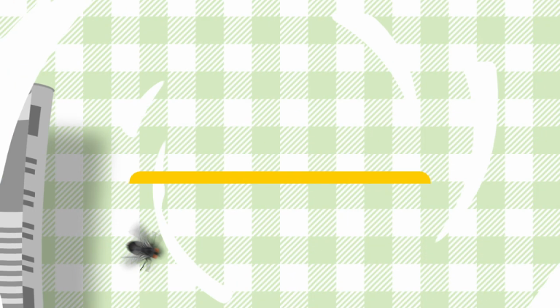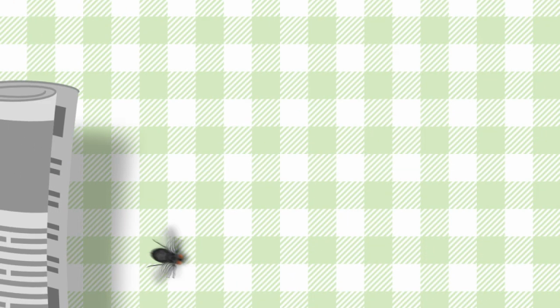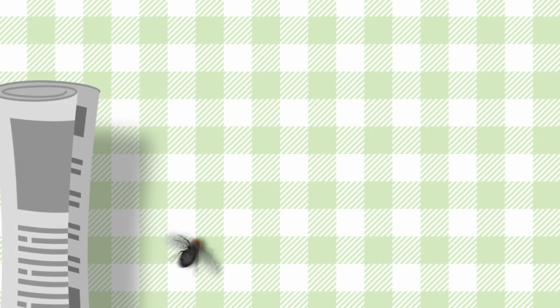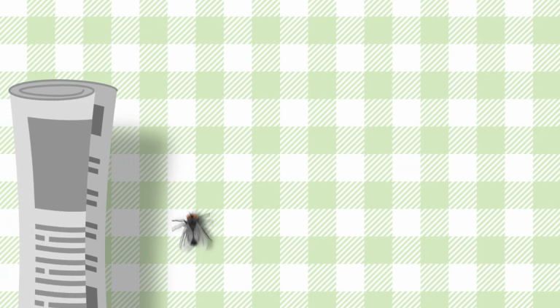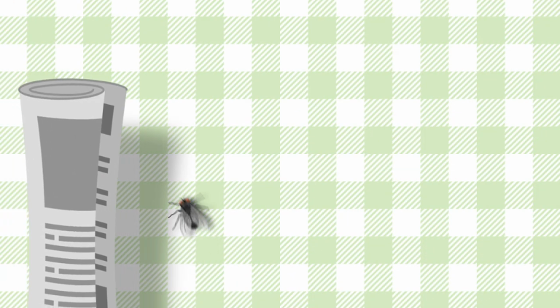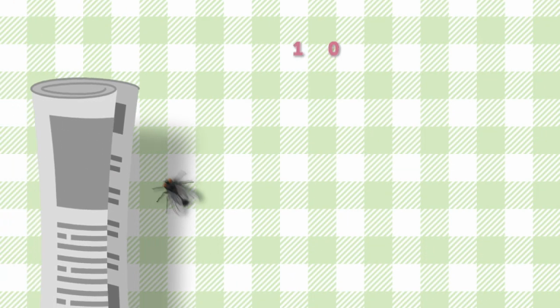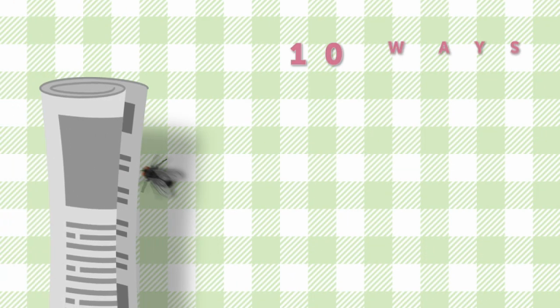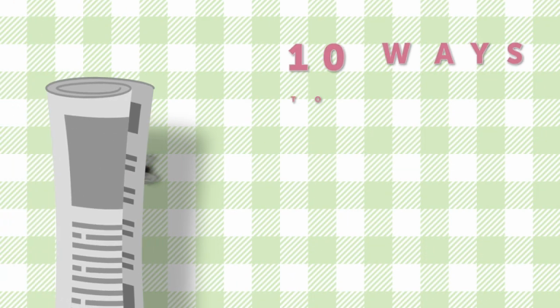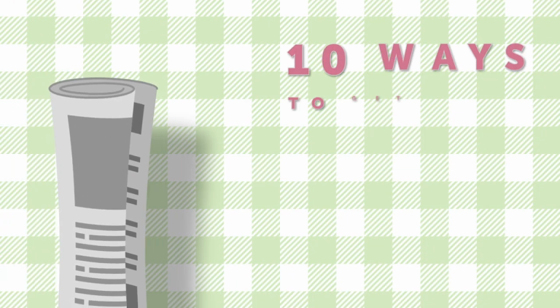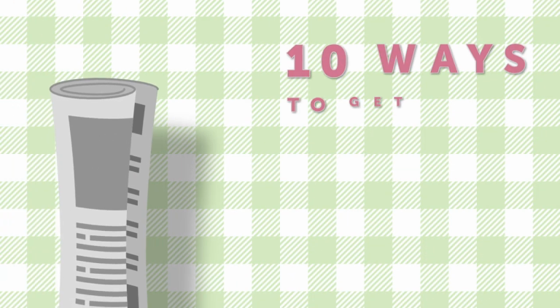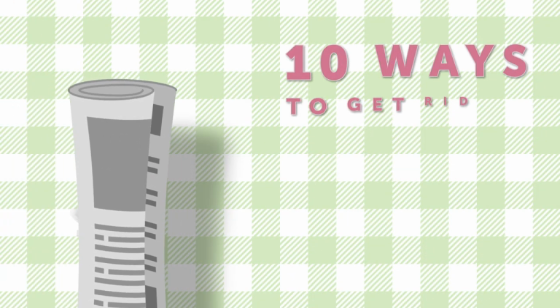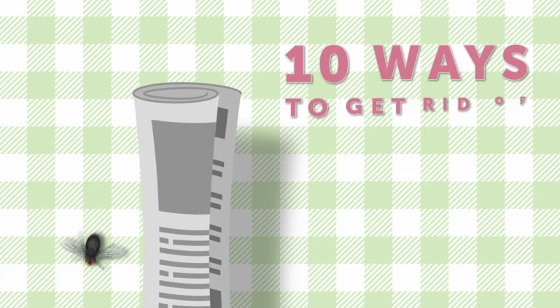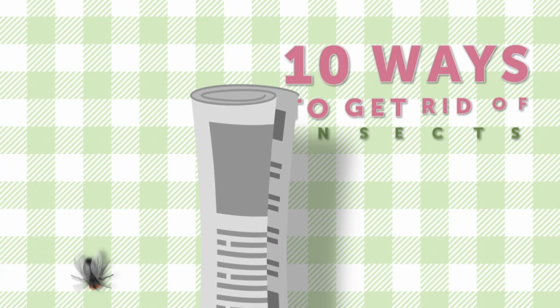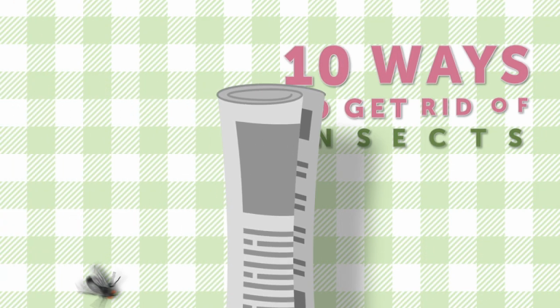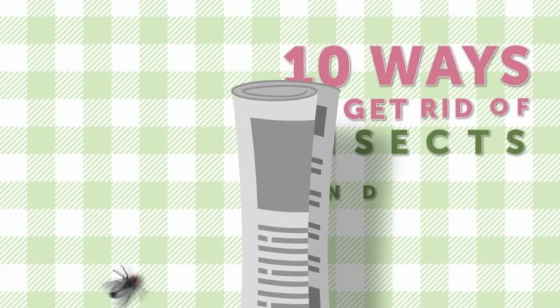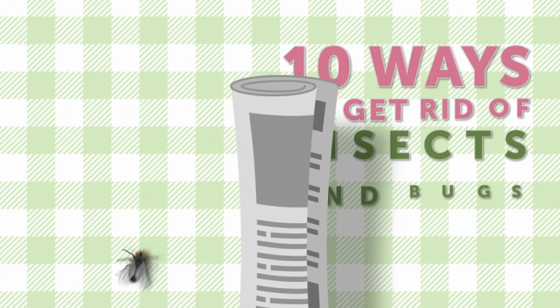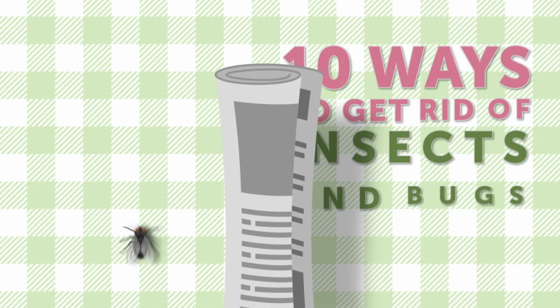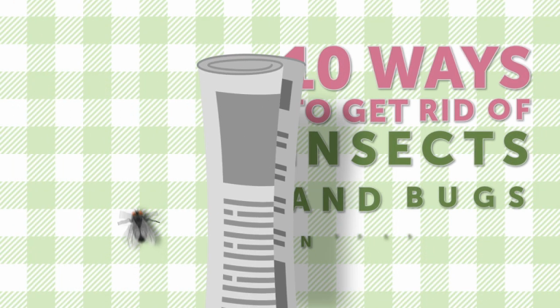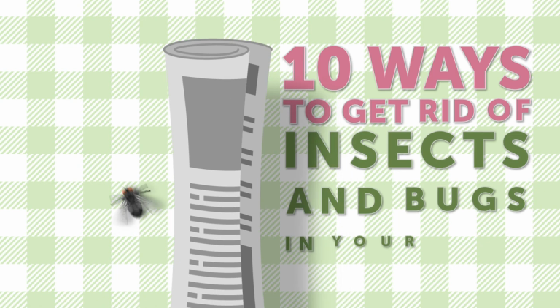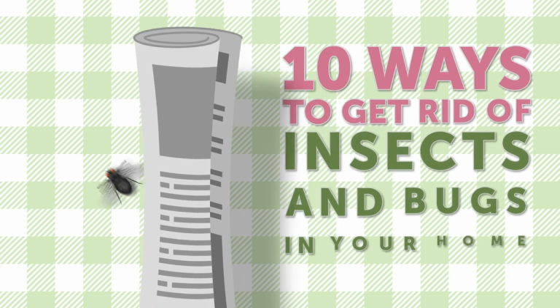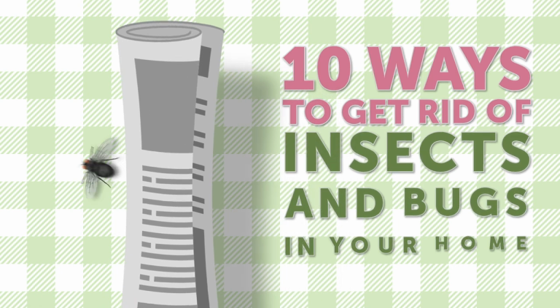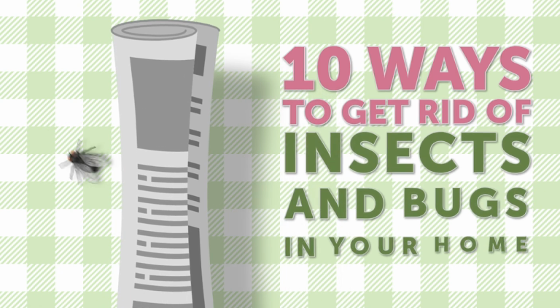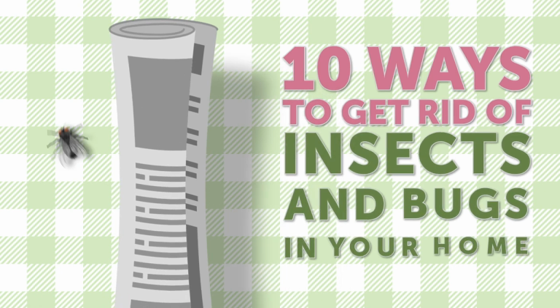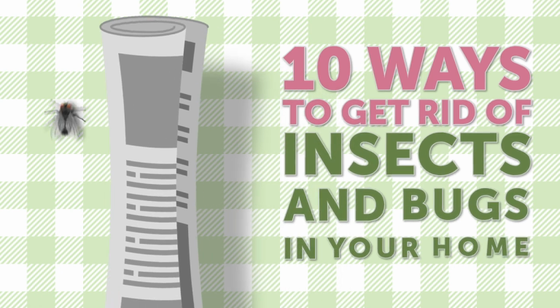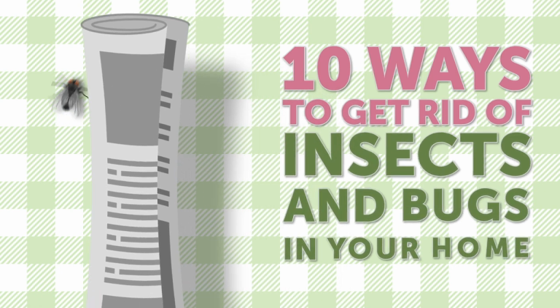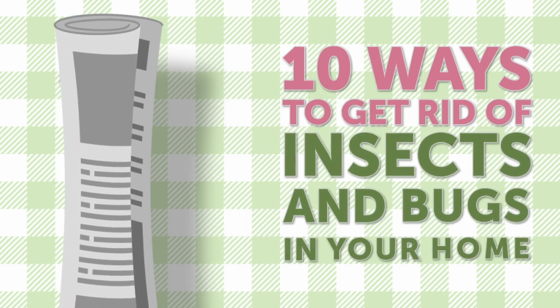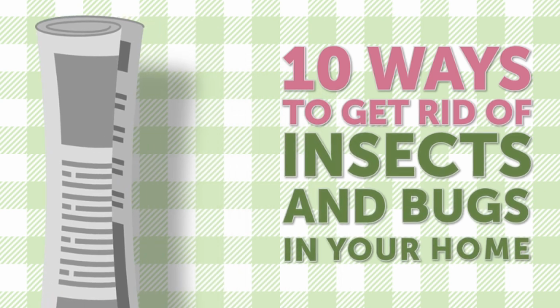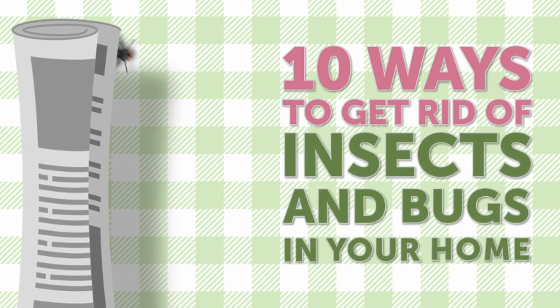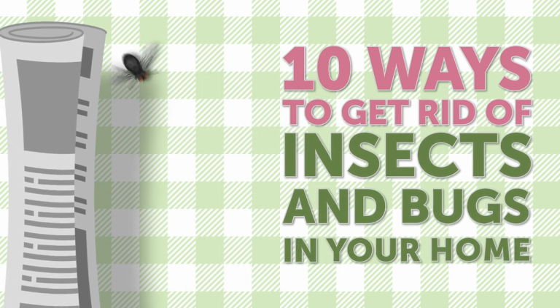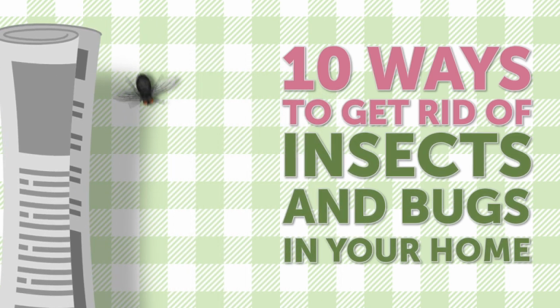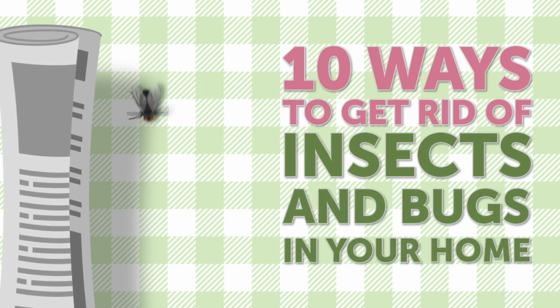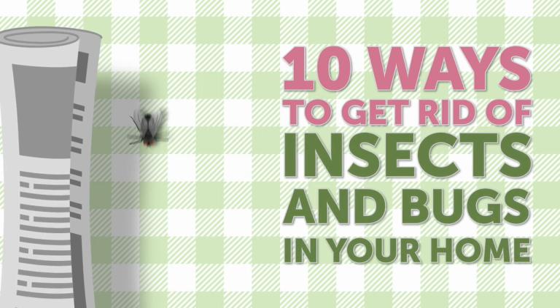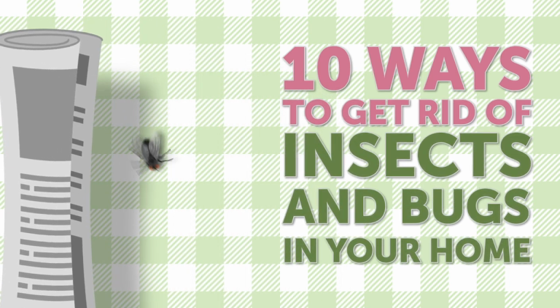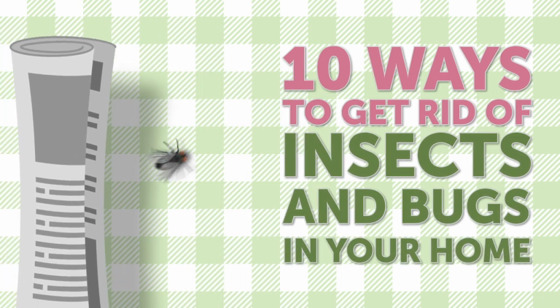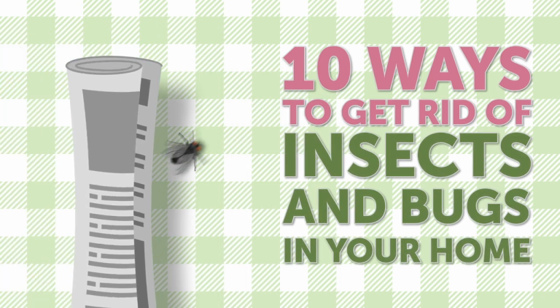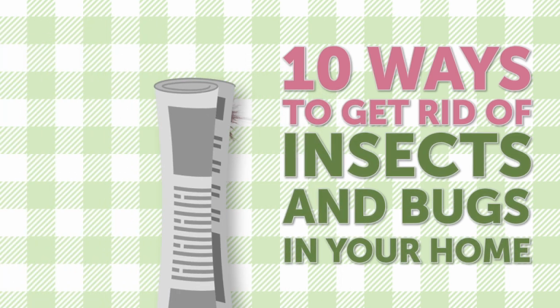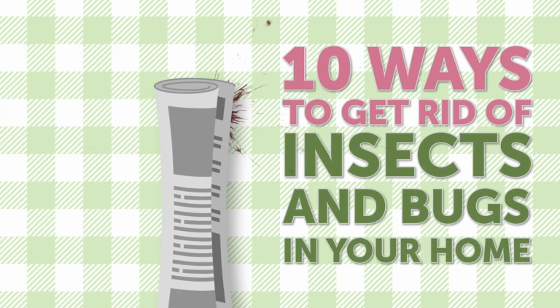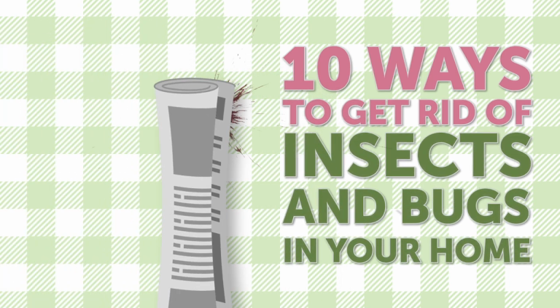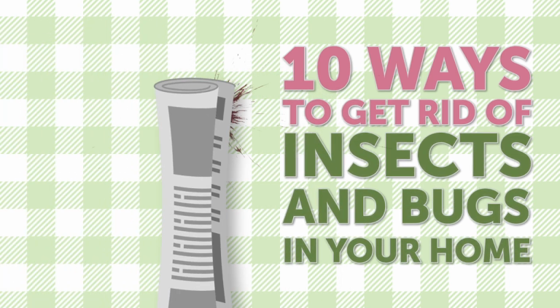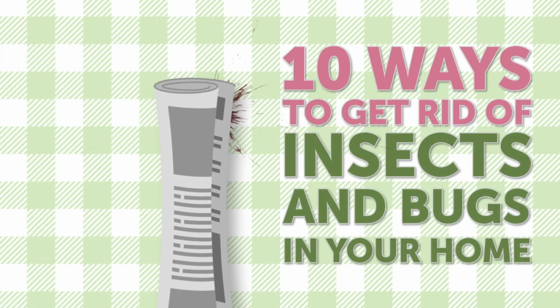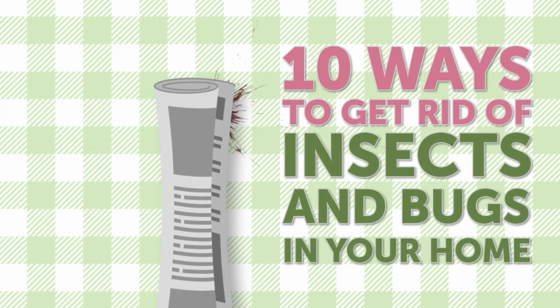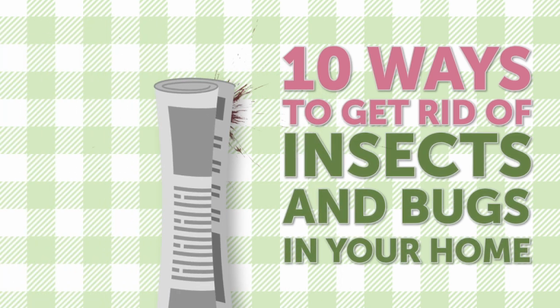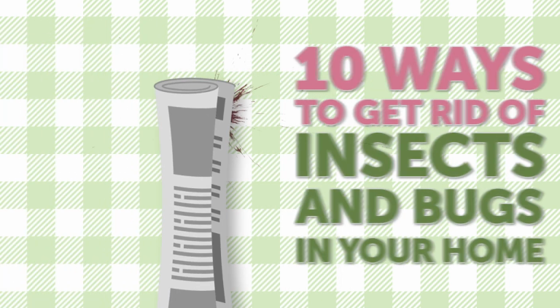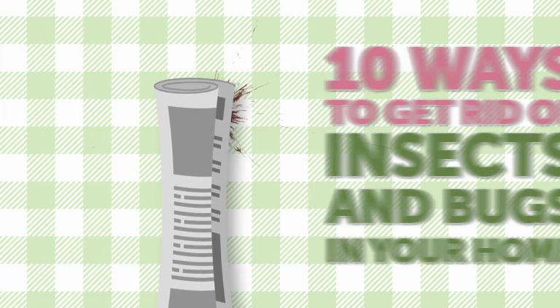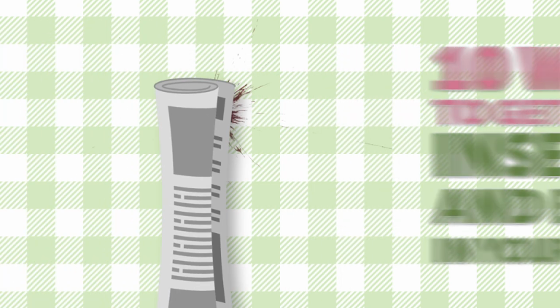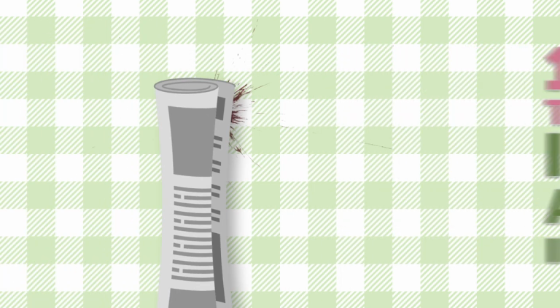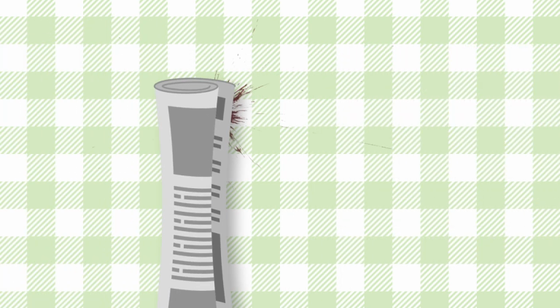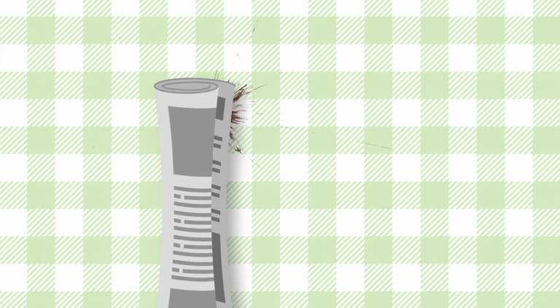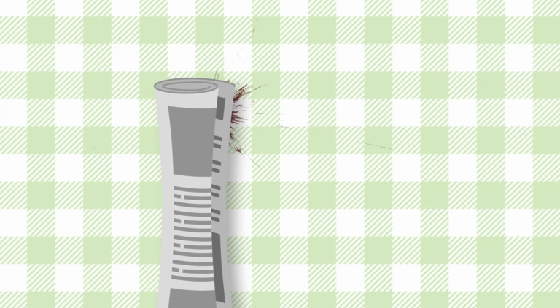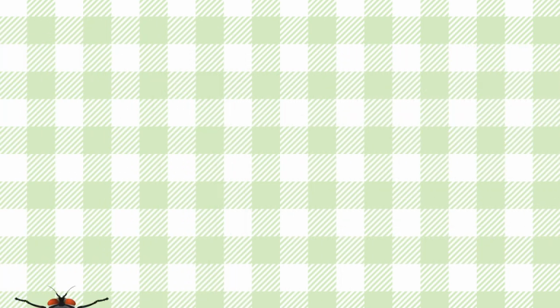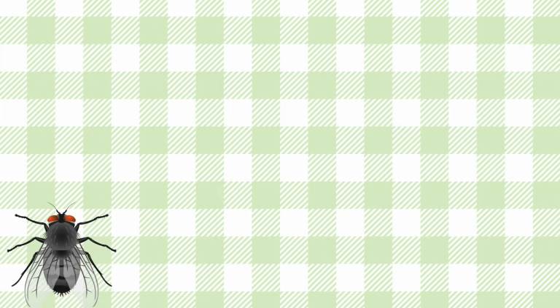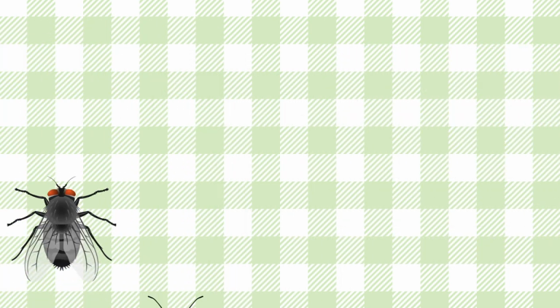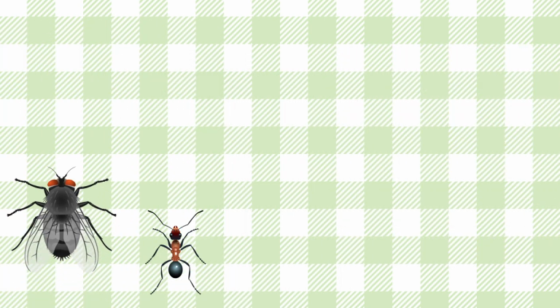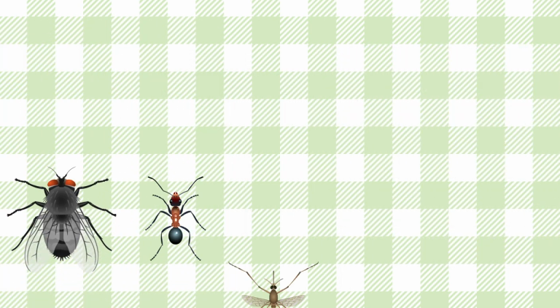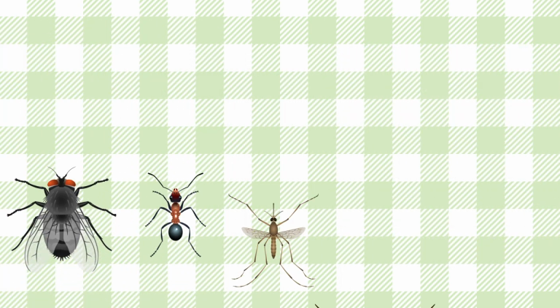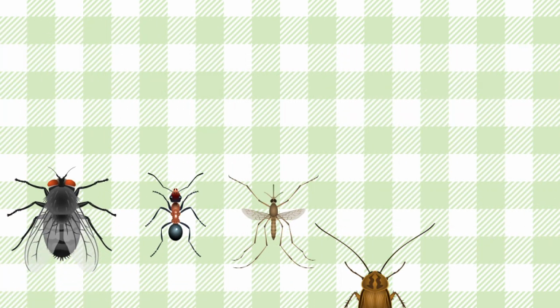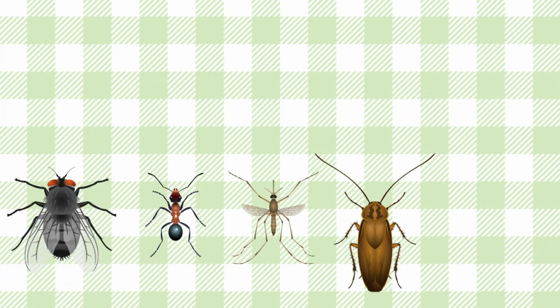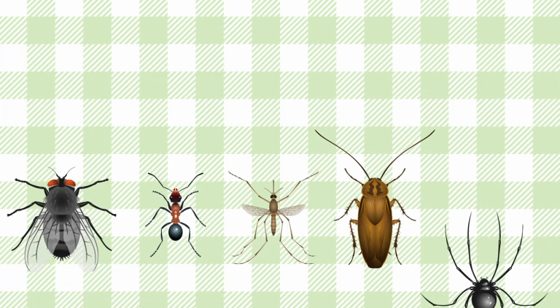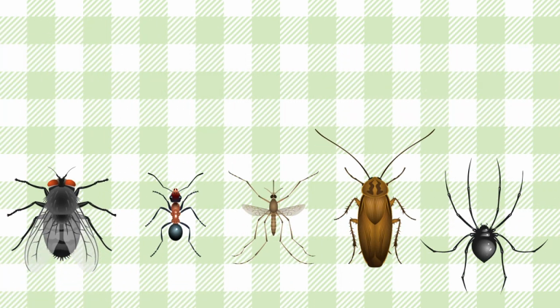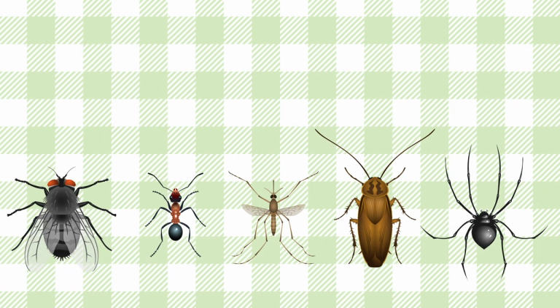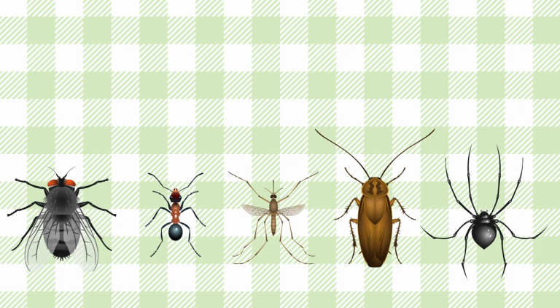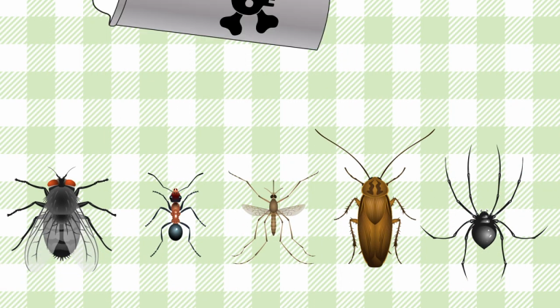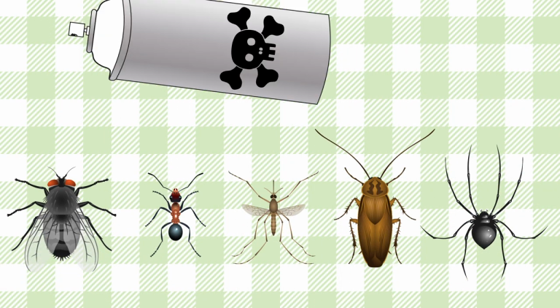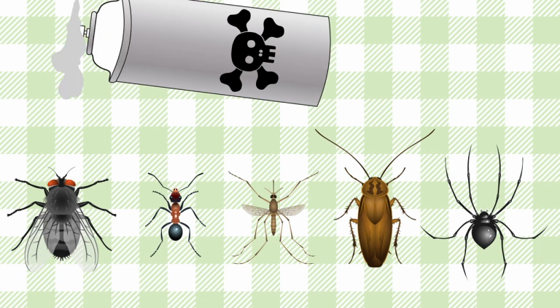10 Ways to Get Rid of Insects and Bugs in Your Home. Do you want a pest-free home, but at the same time you wouldn't like to use nasty, stinky pesticides?